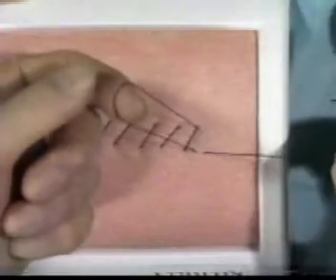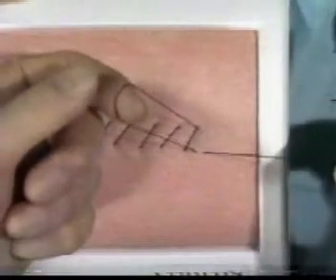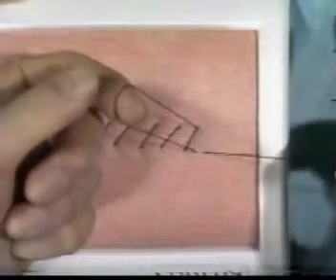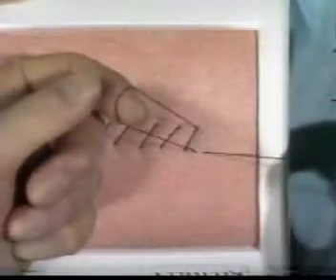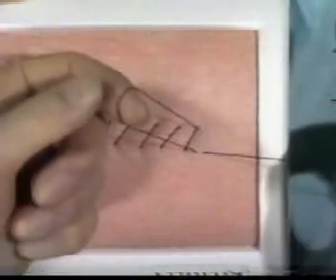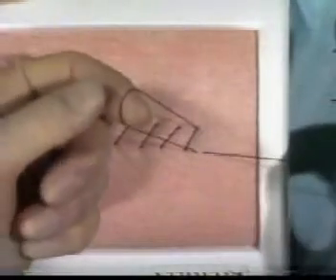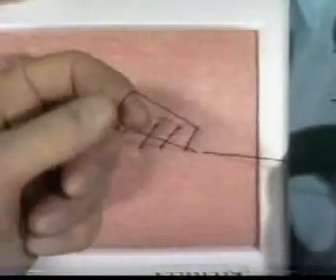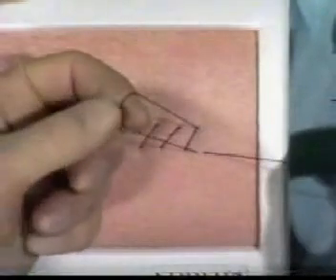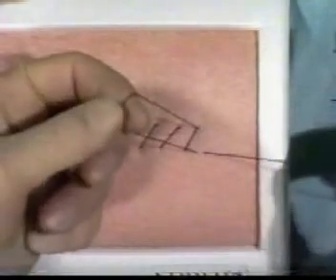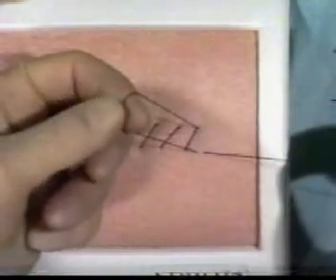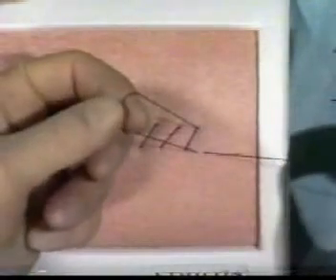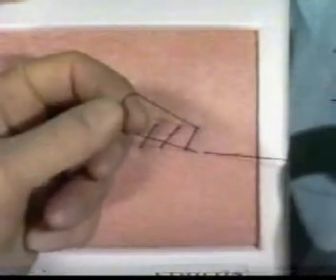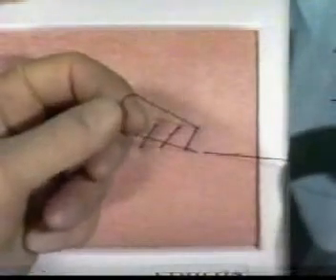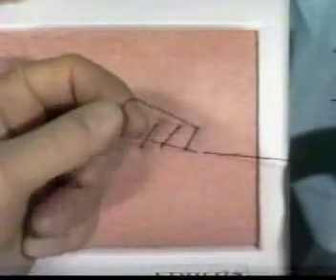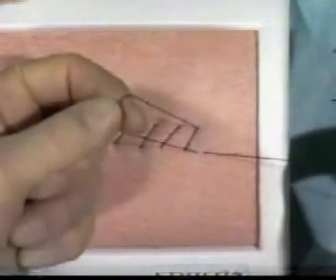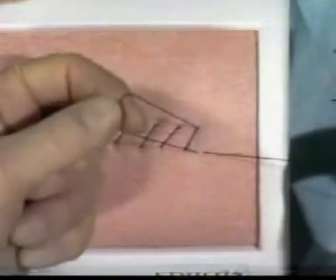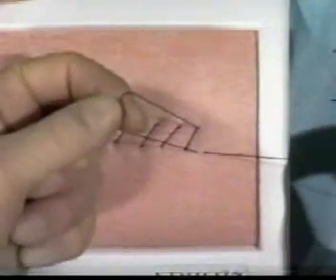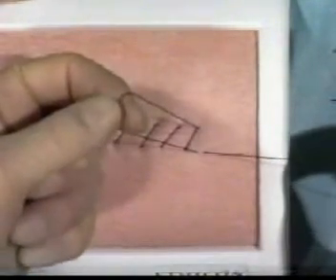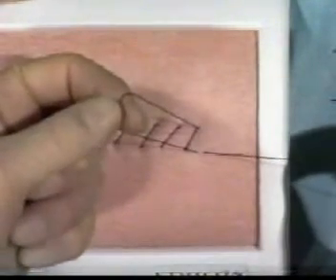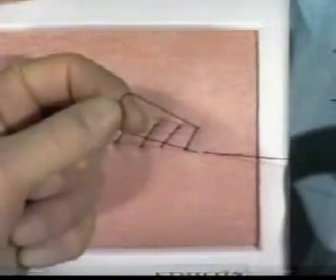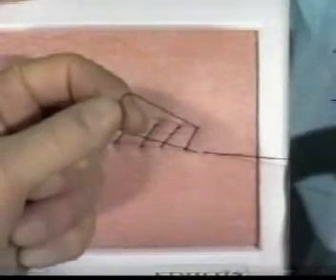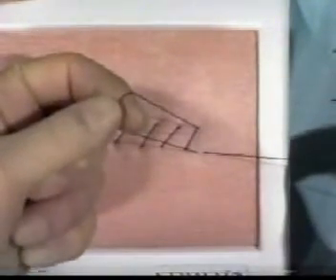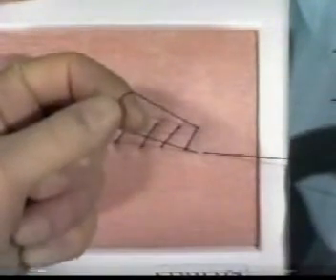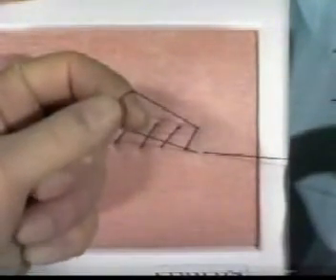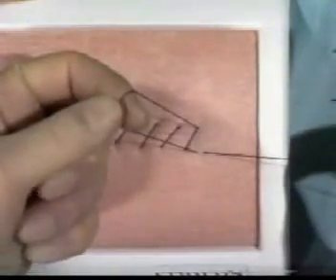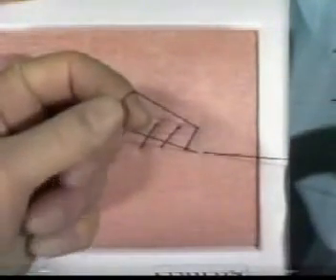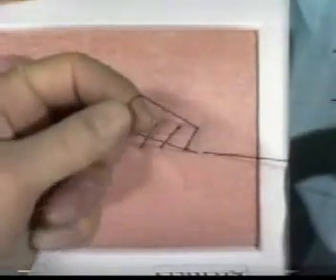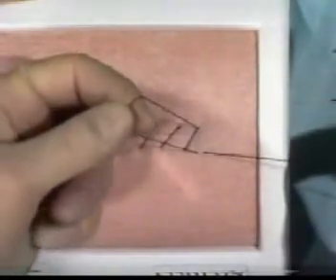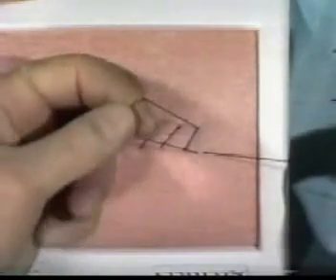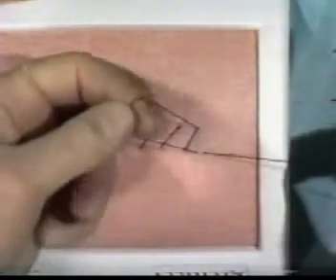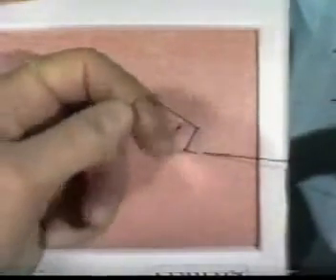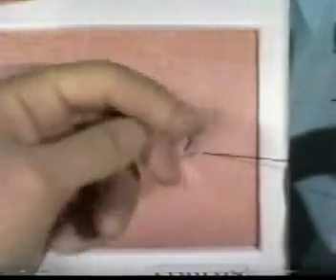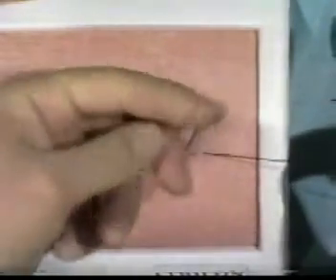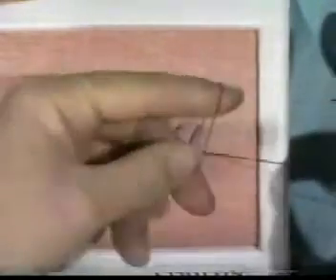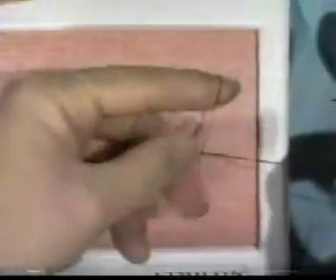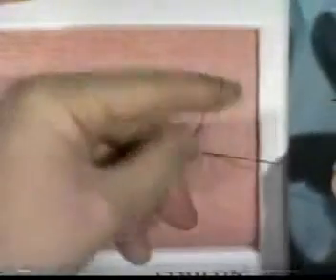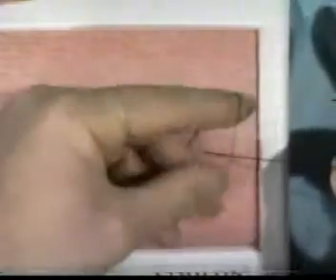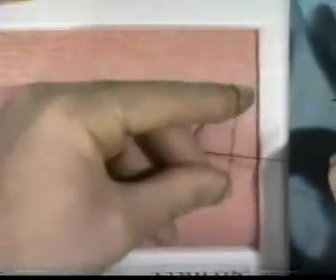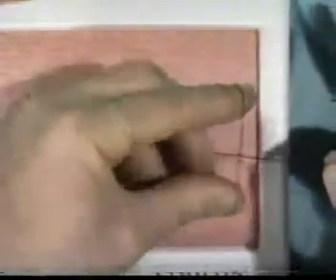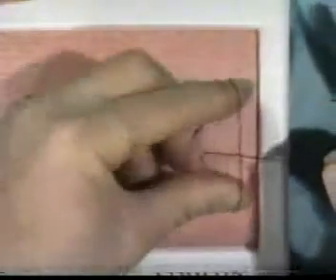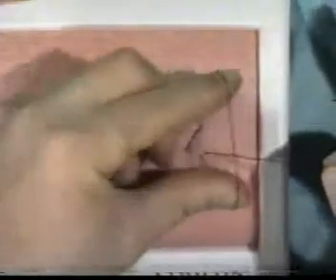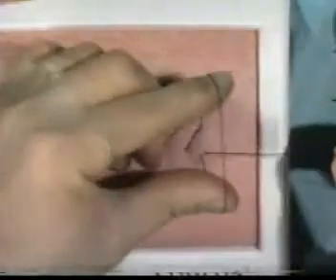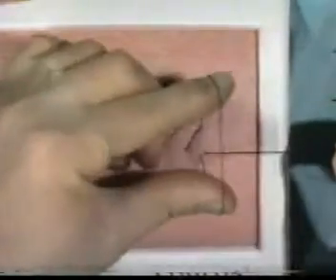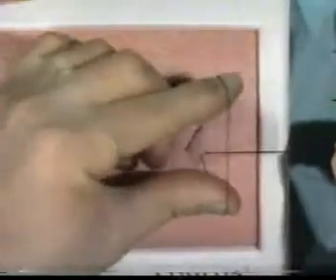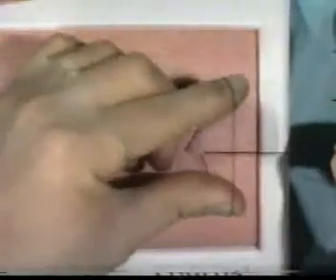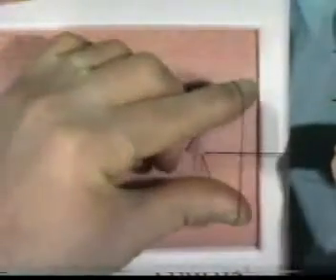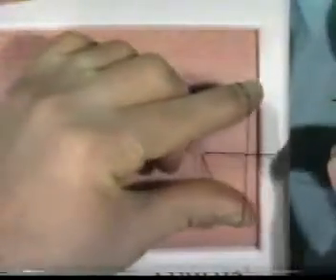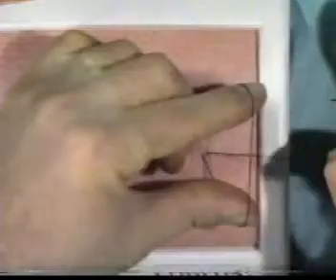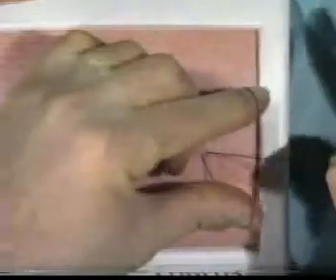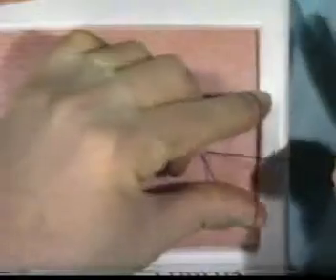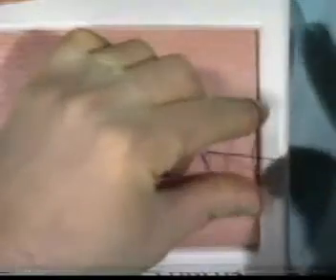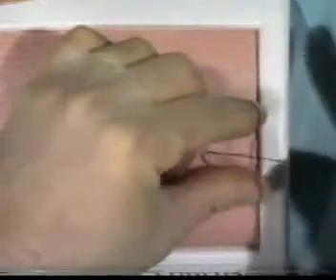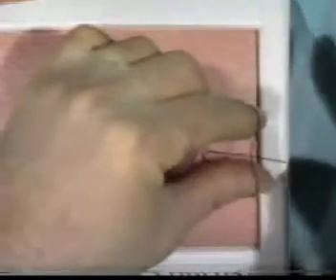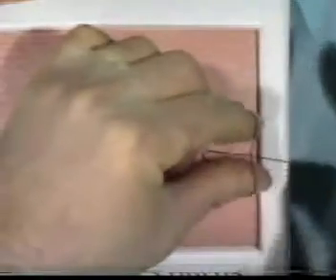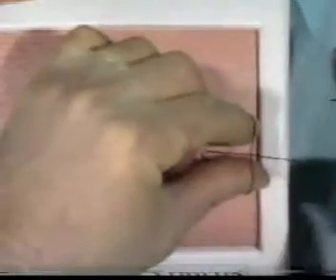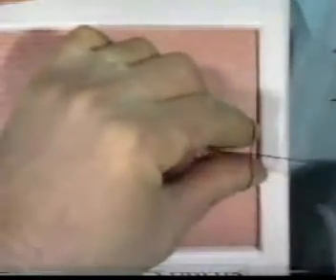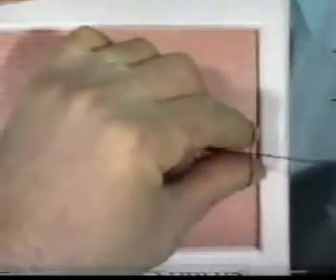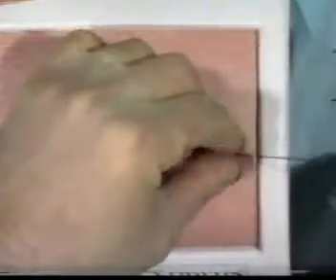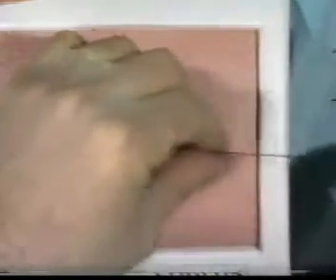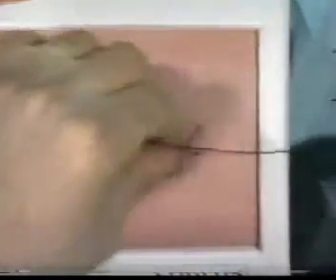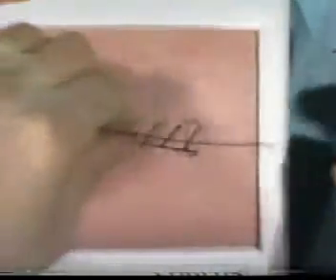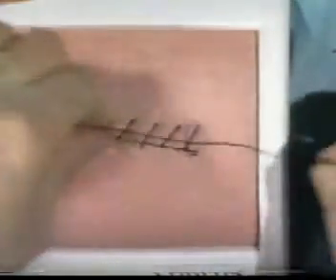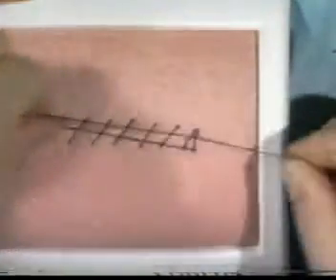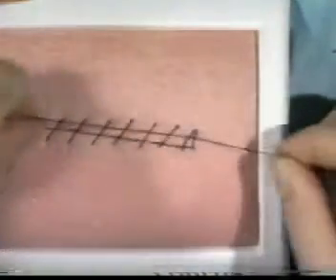If, after a continuous suture, you are left with a loop and a single strand, the Aberdeen knot may be applied.